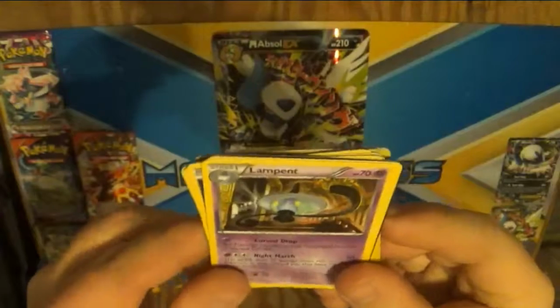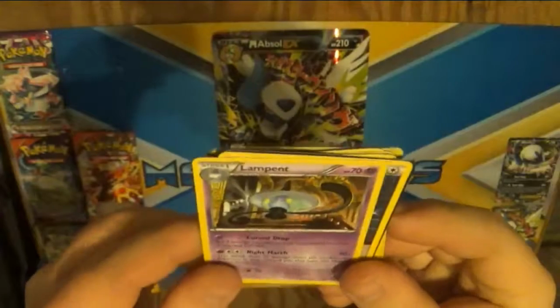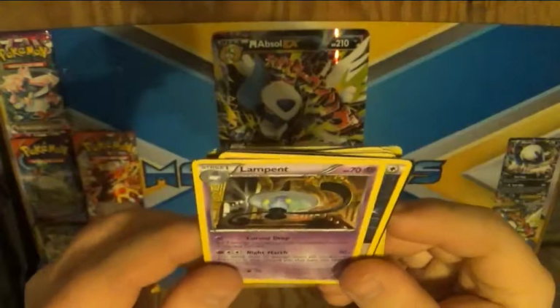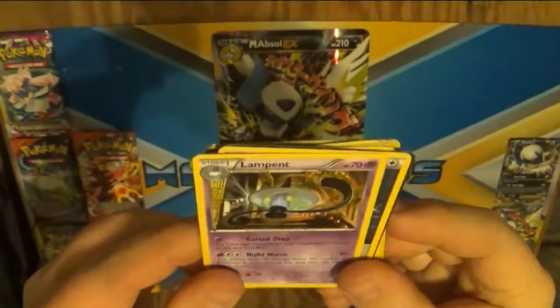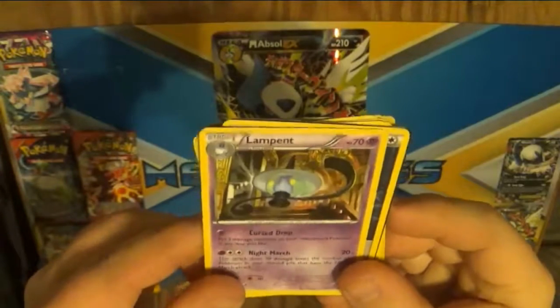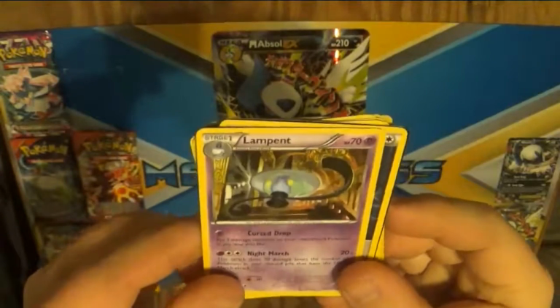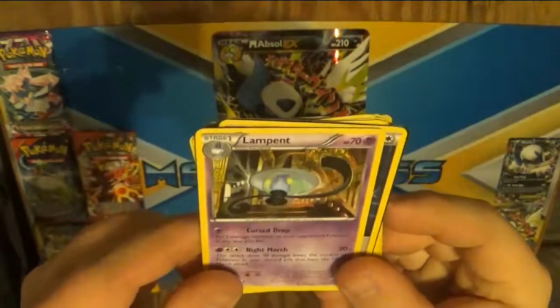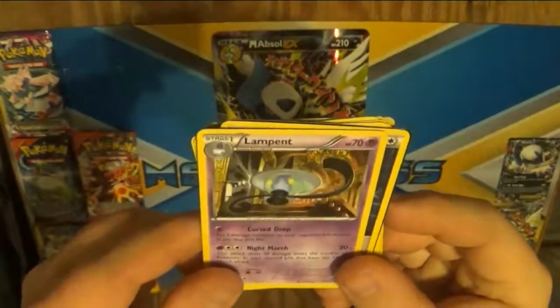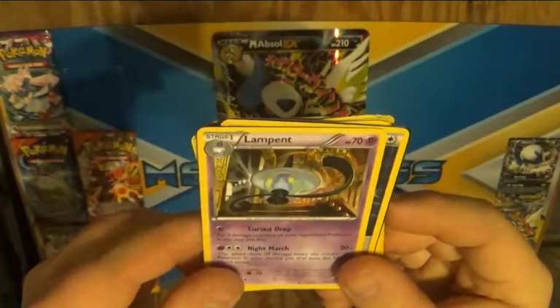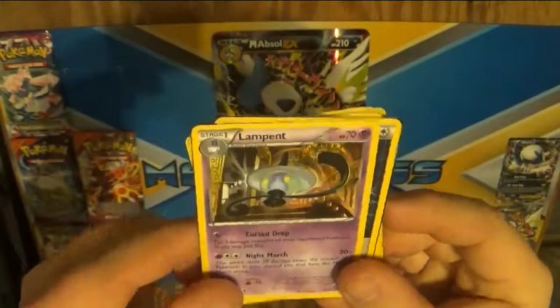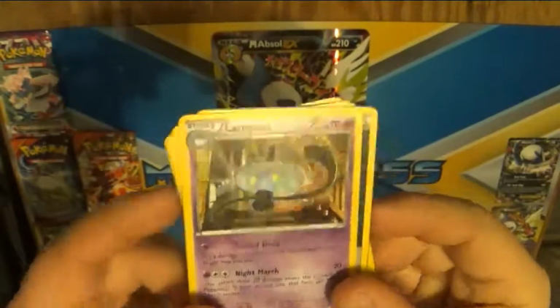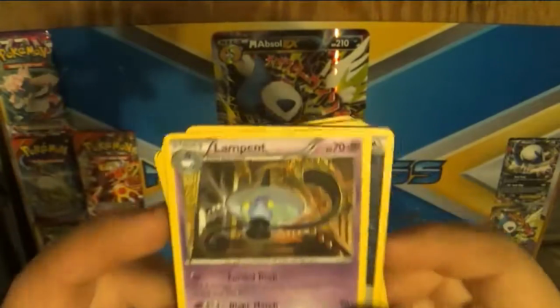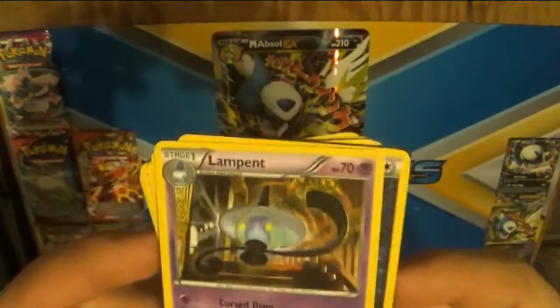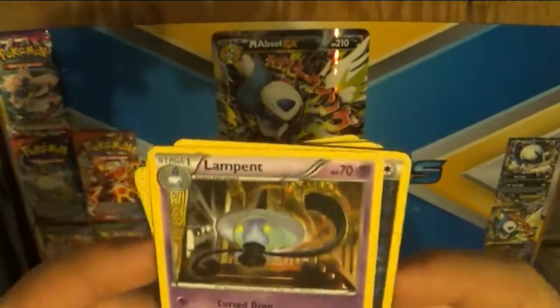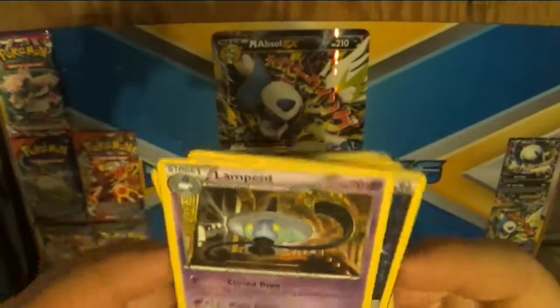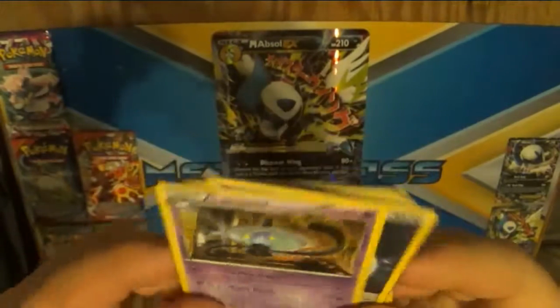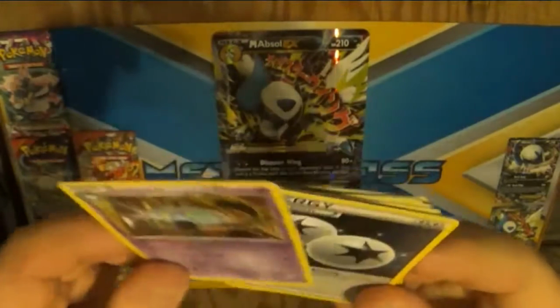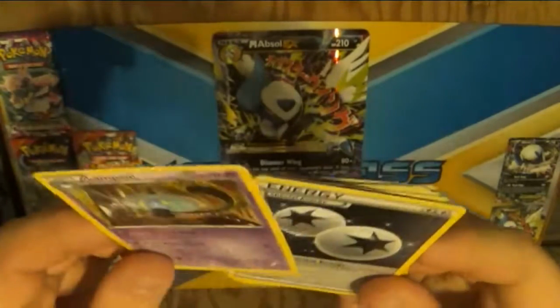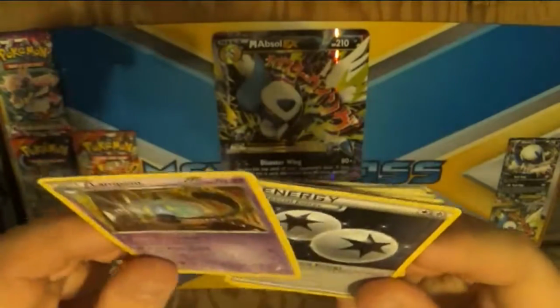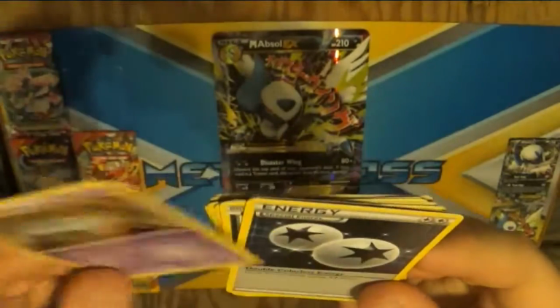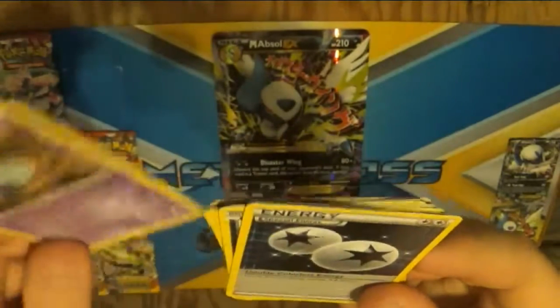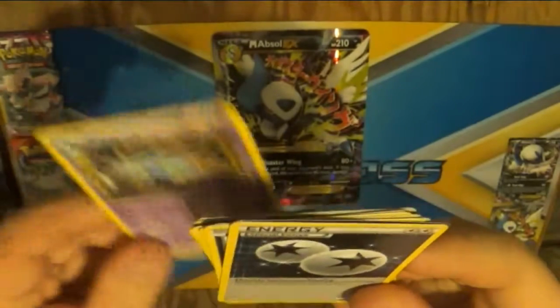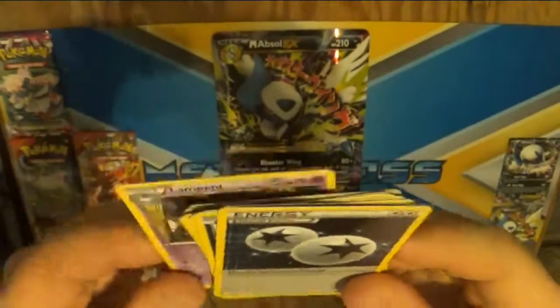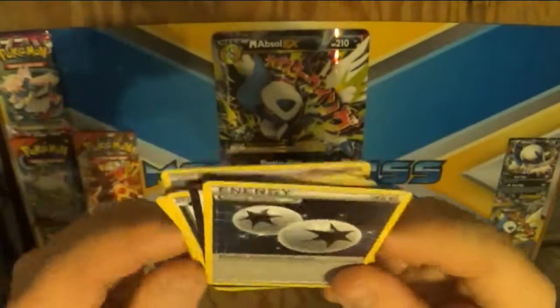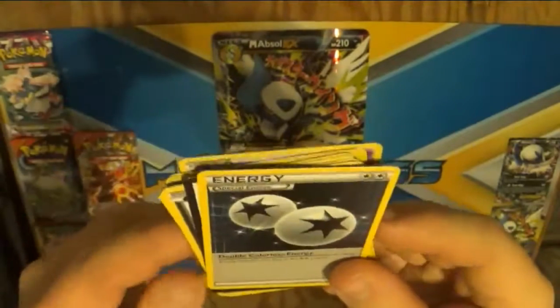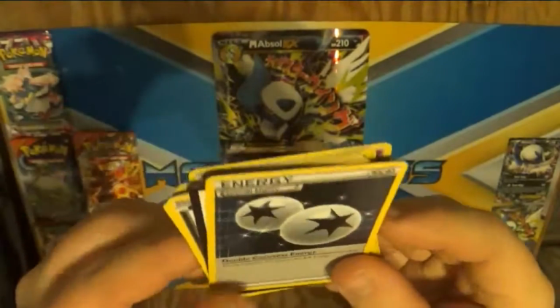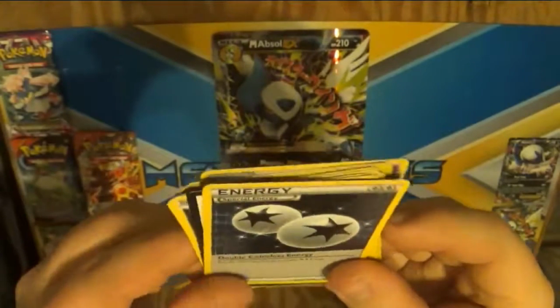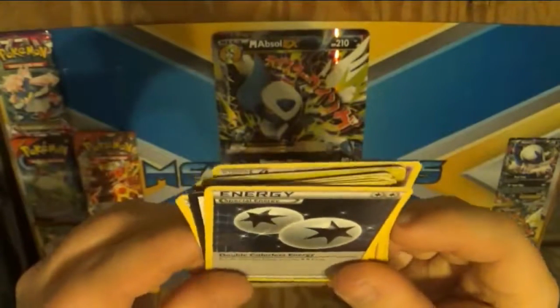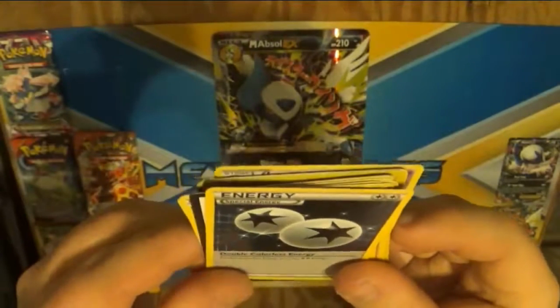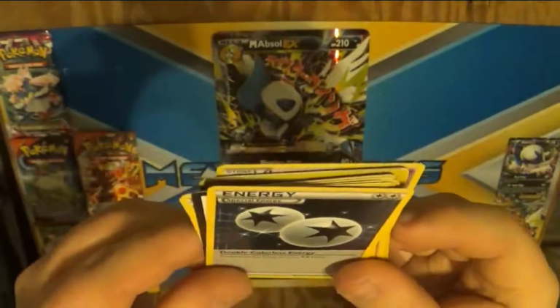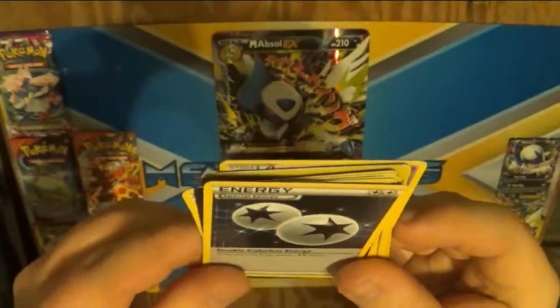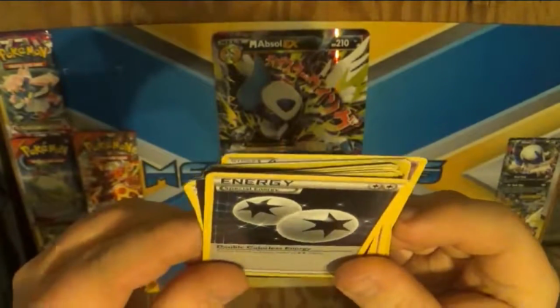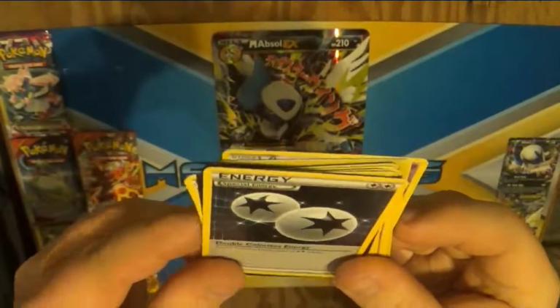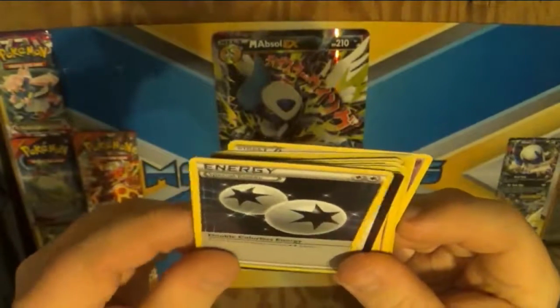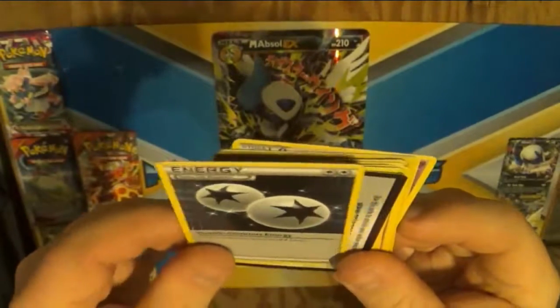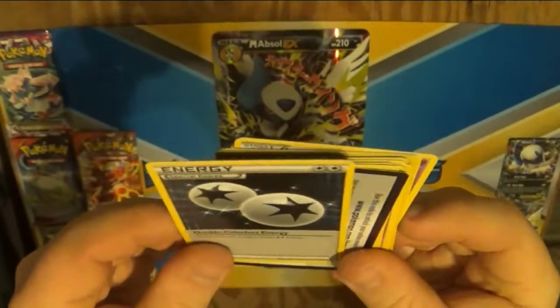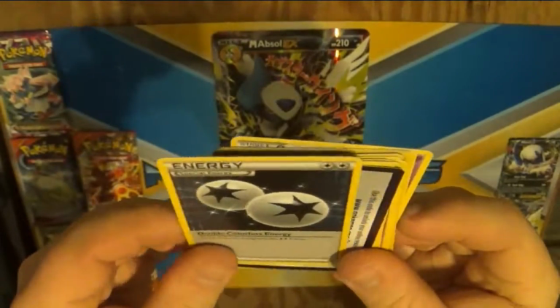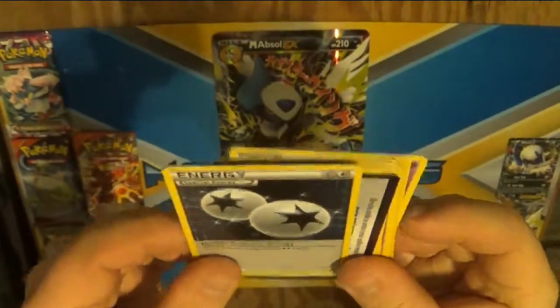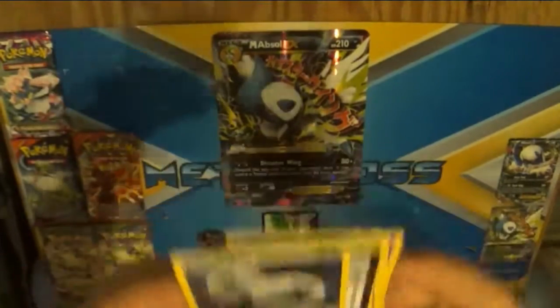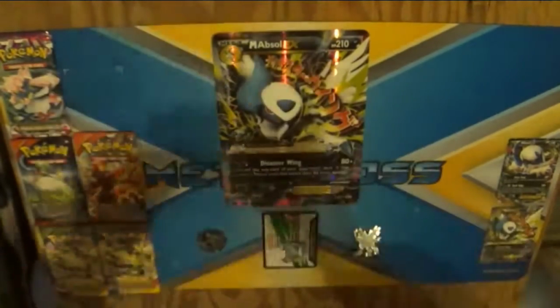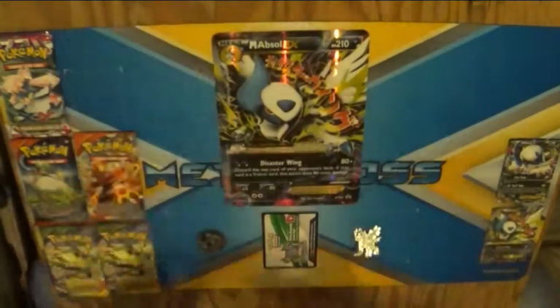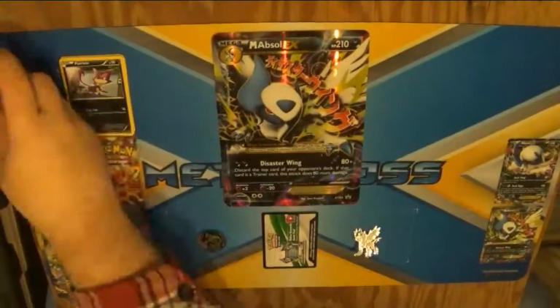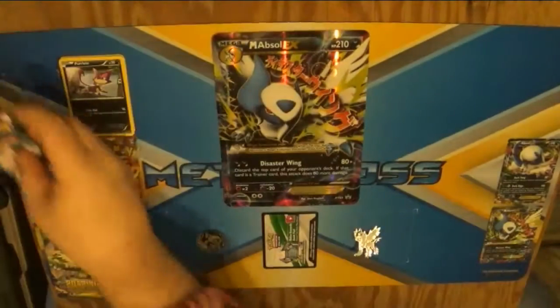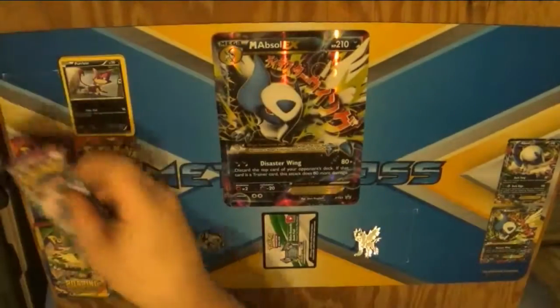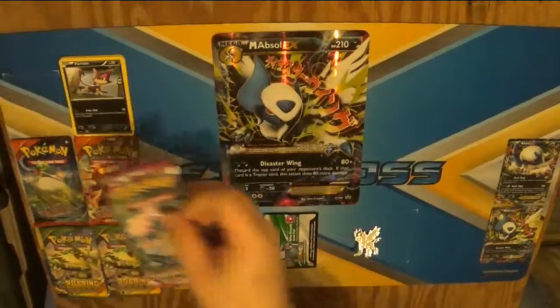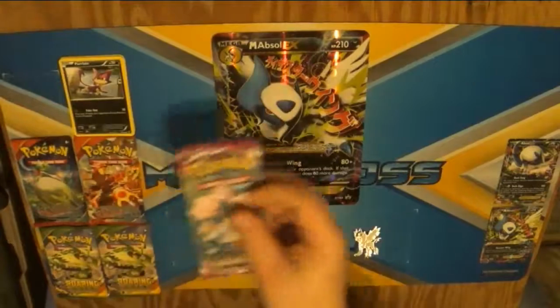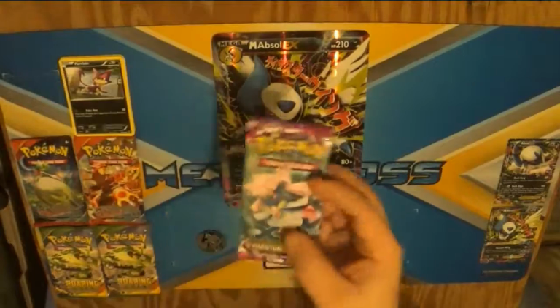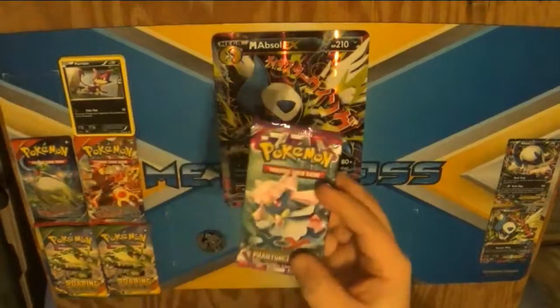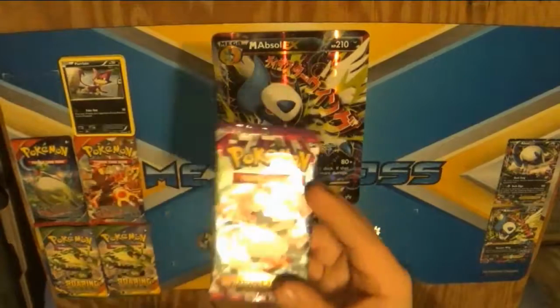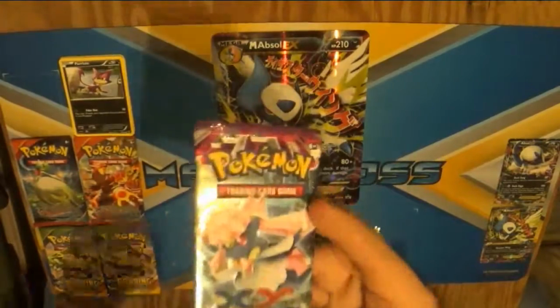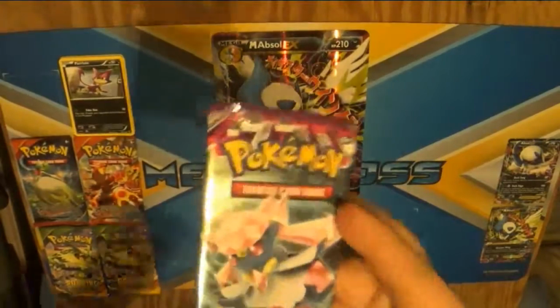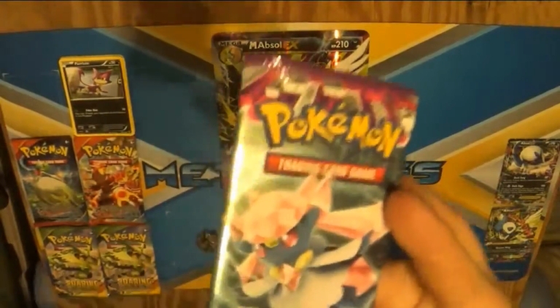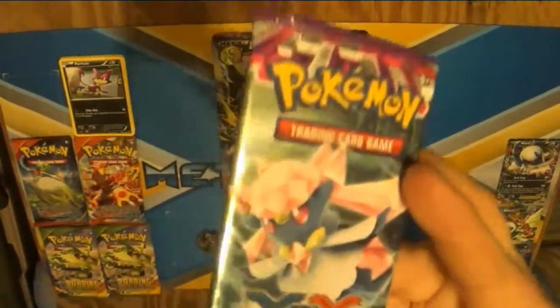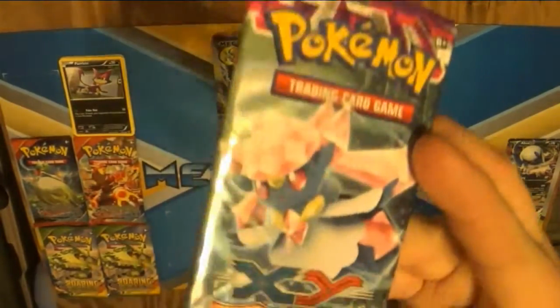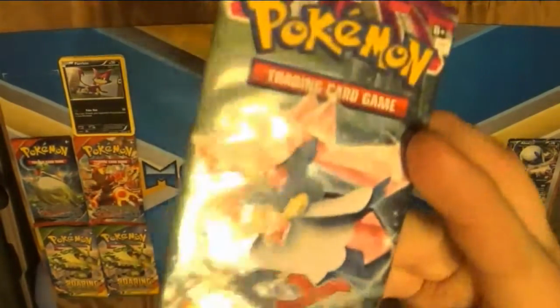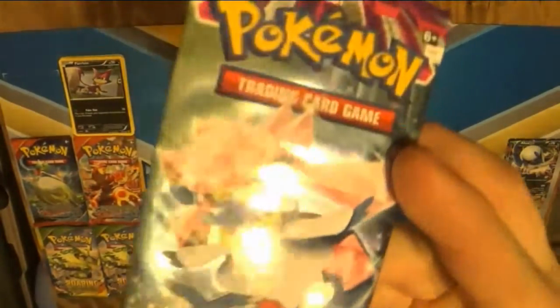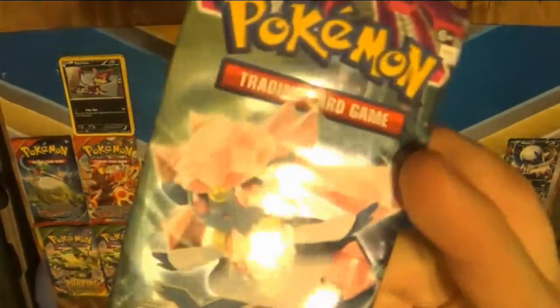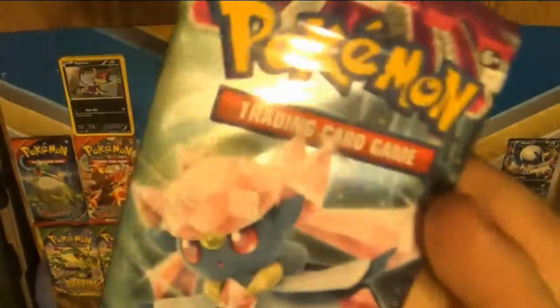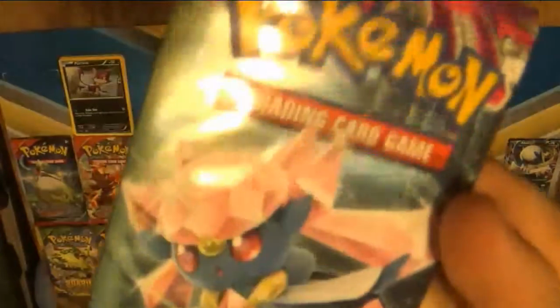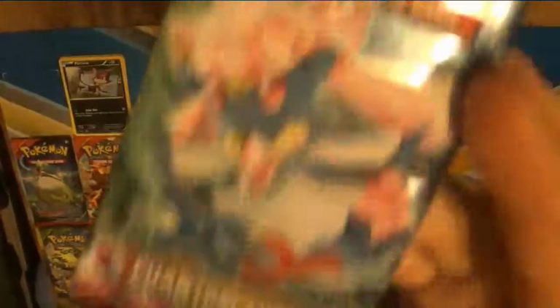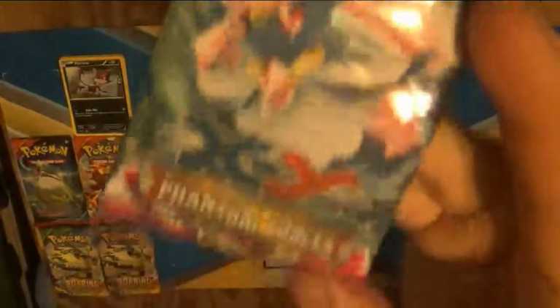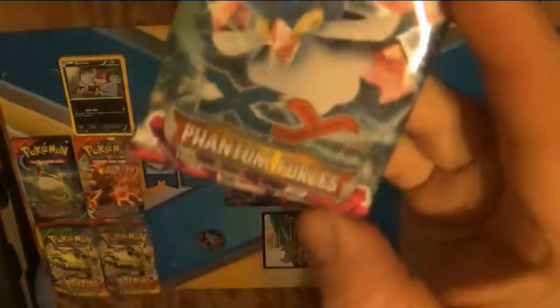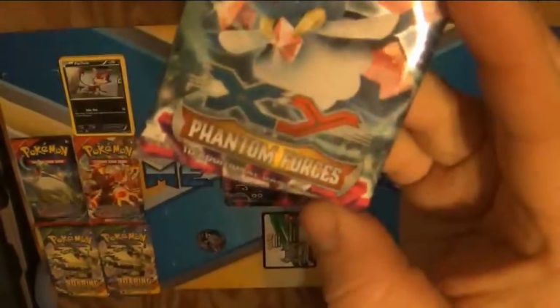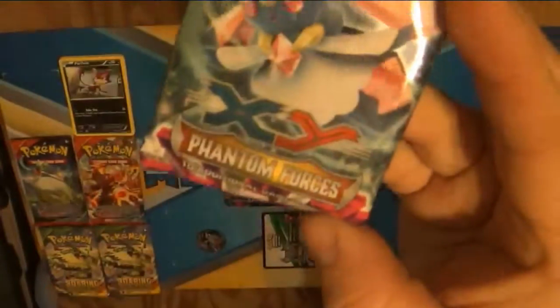Professor Sycamore Trainer card. Thanks a lot. And a double special energy. Okay, time for Deancey — this one that has Deancey on it. Let's see what we've got in this one.